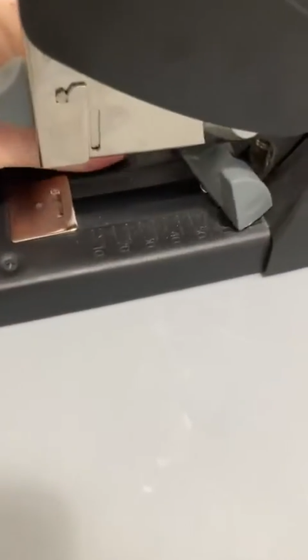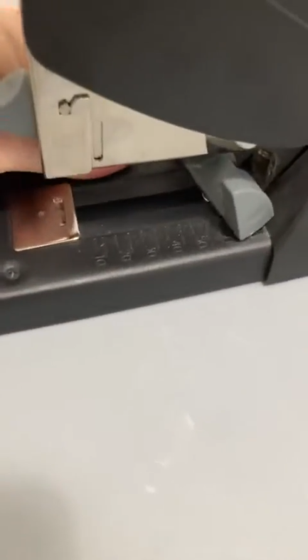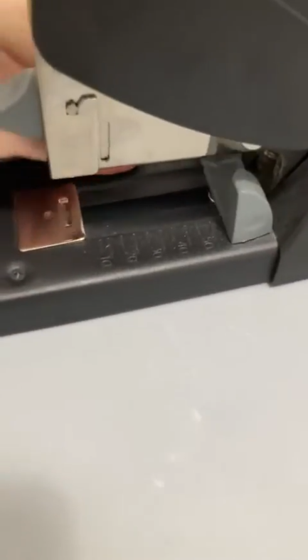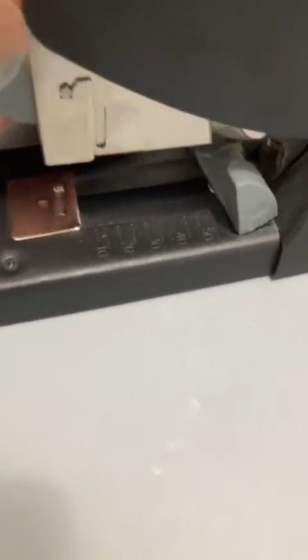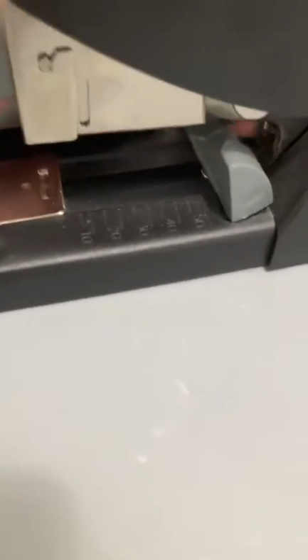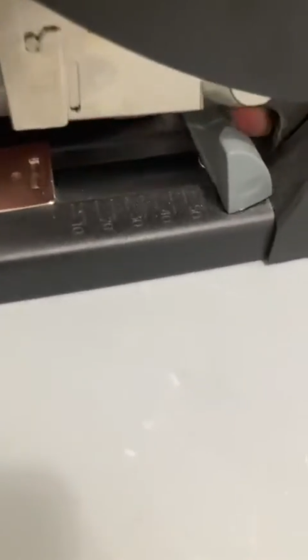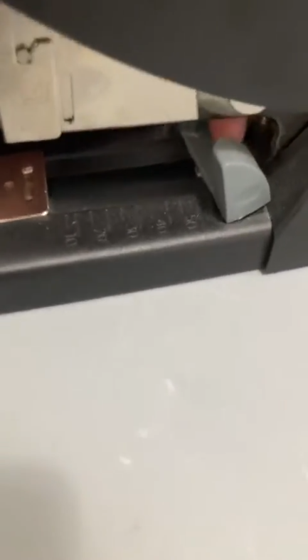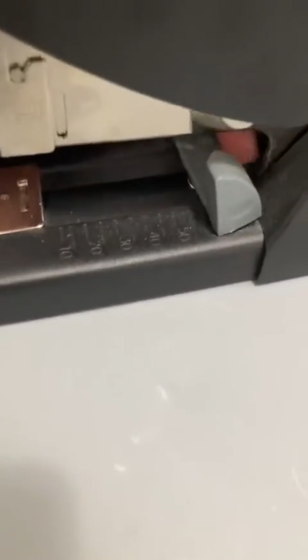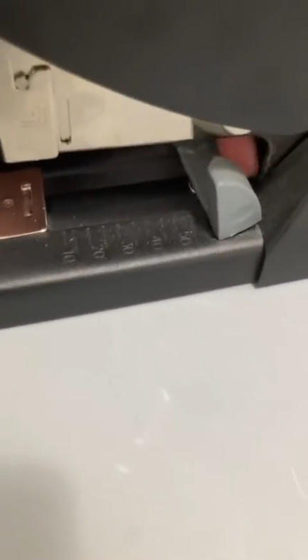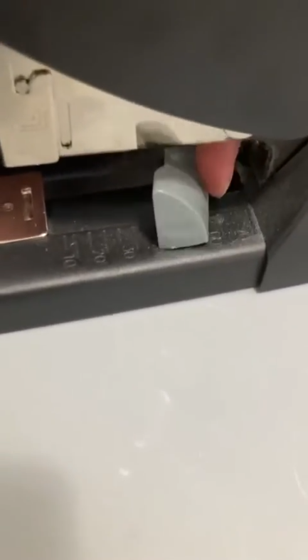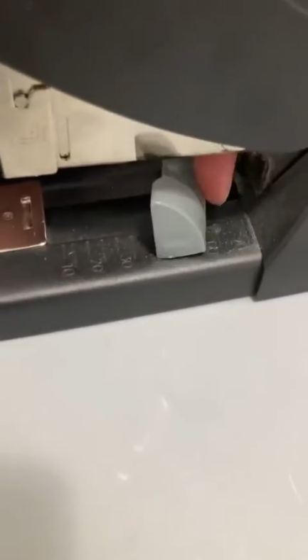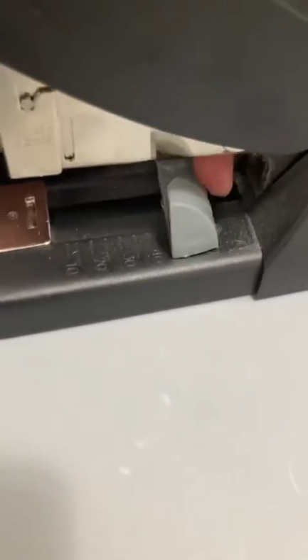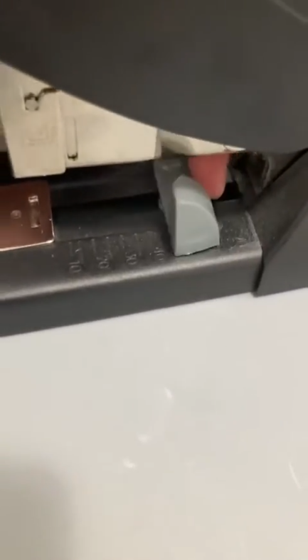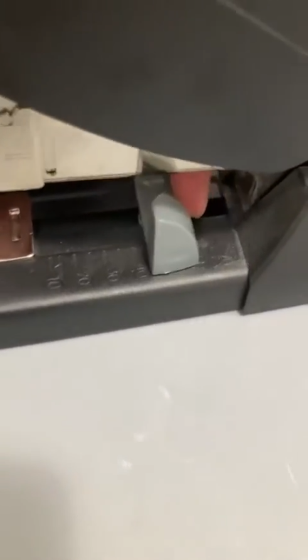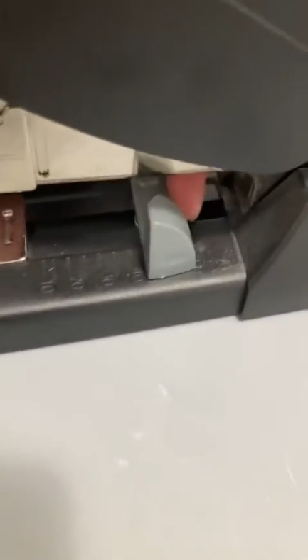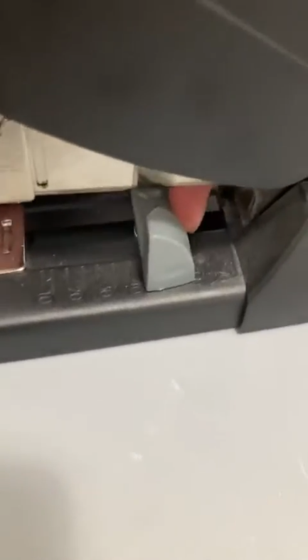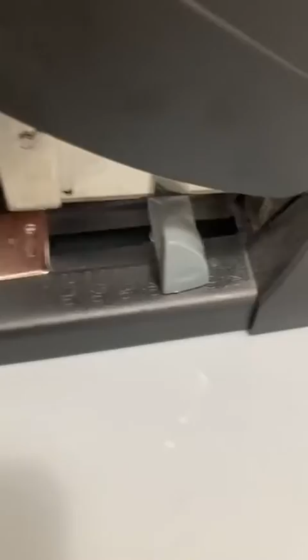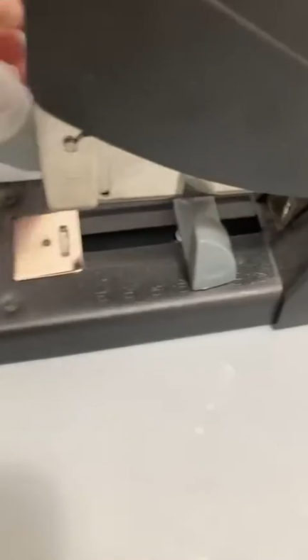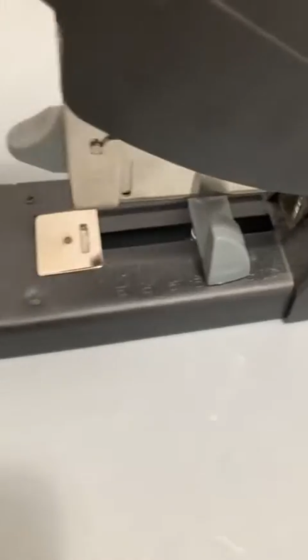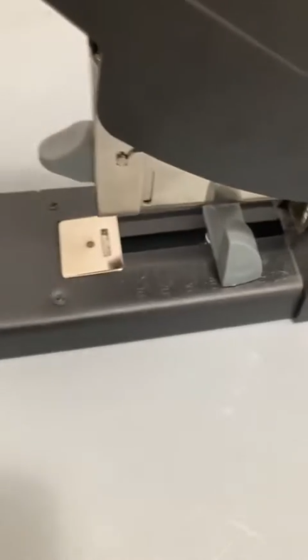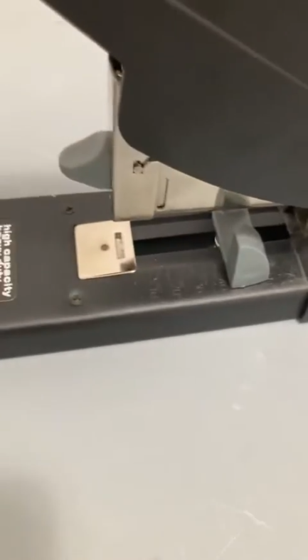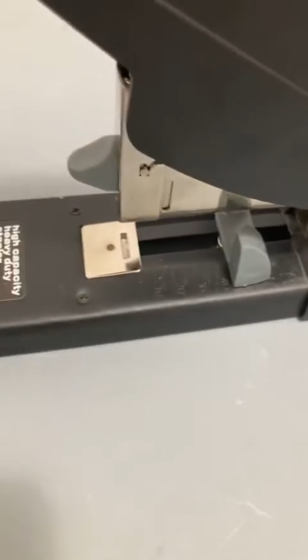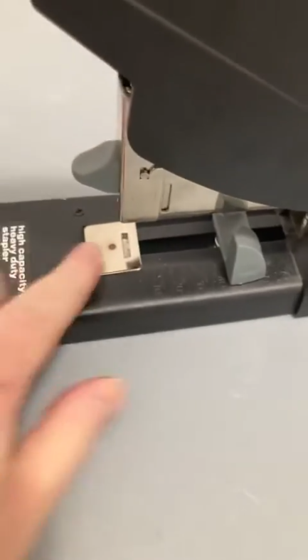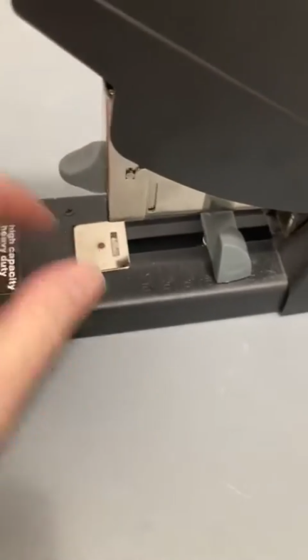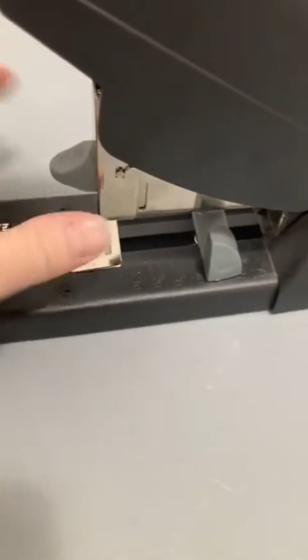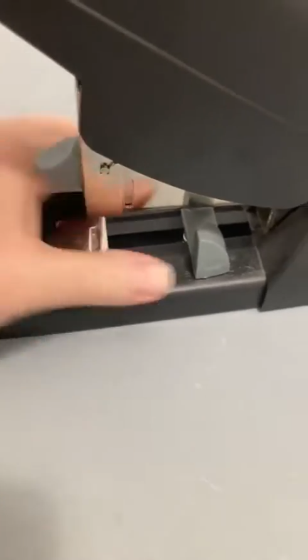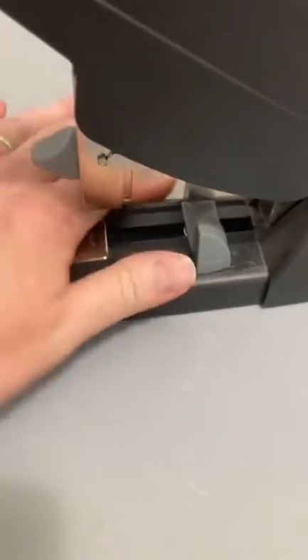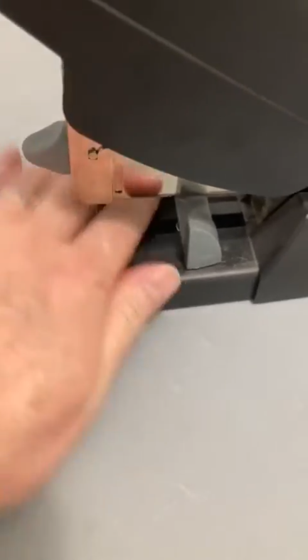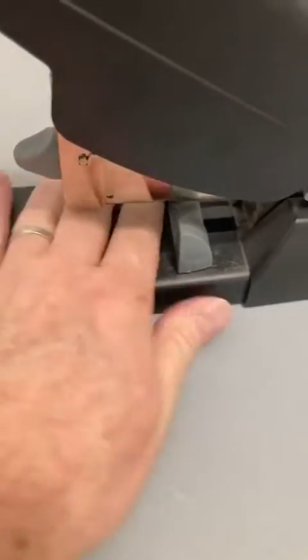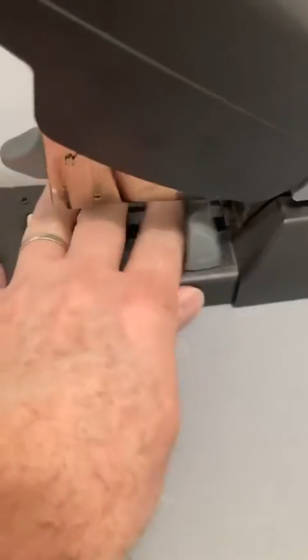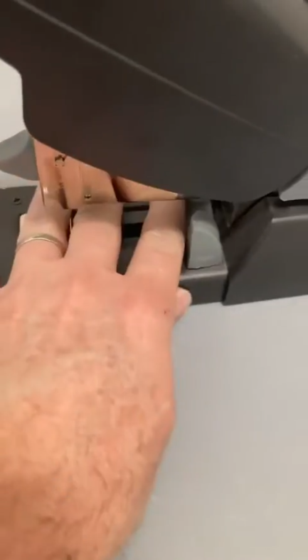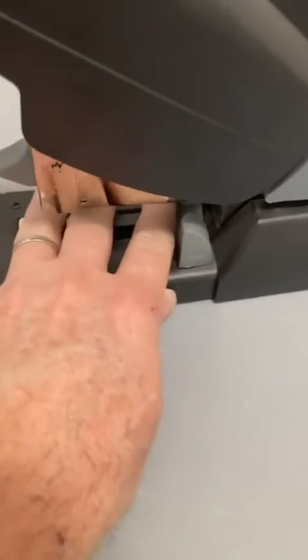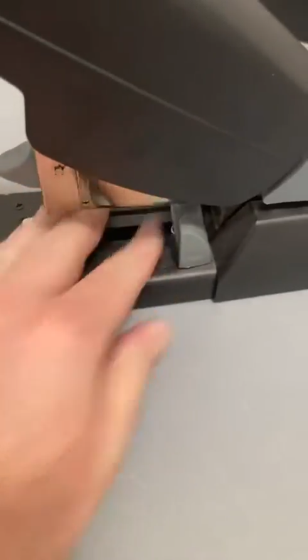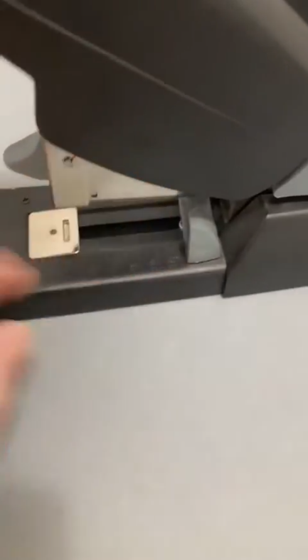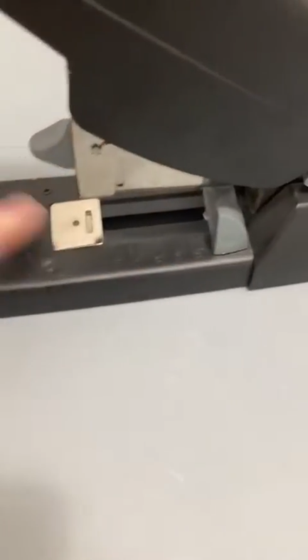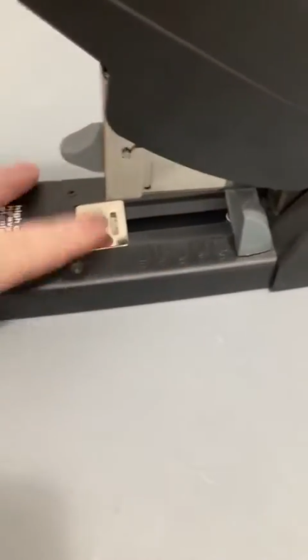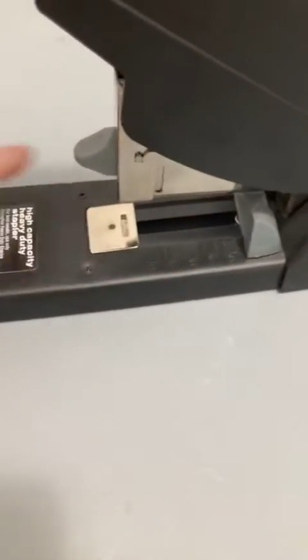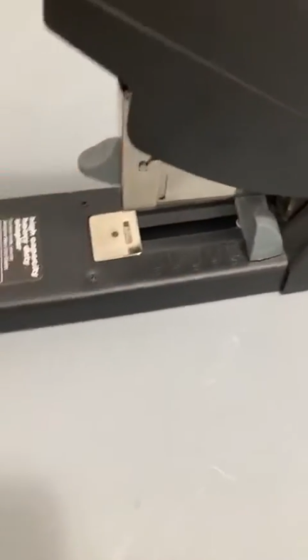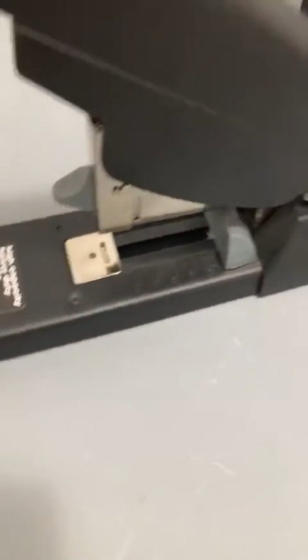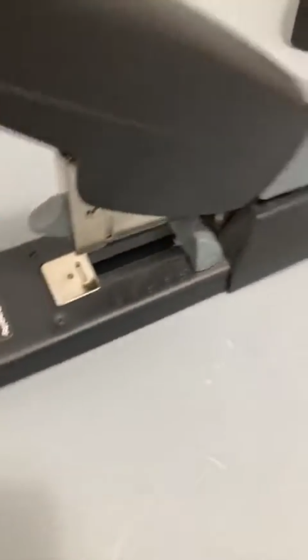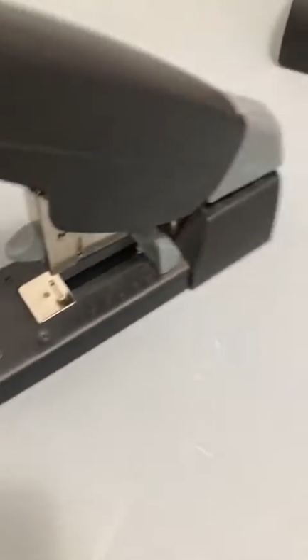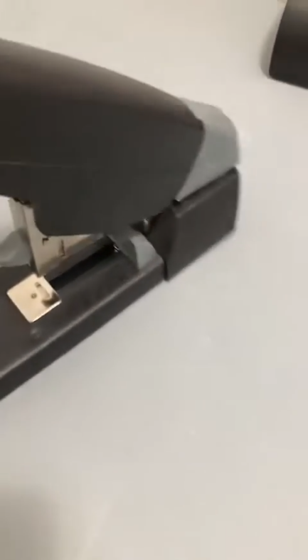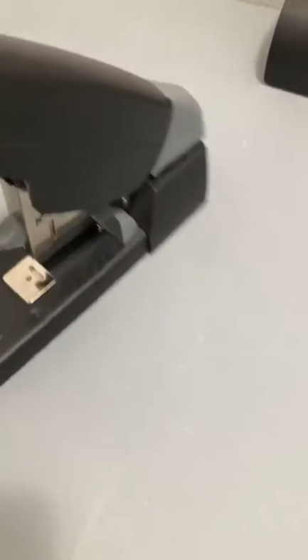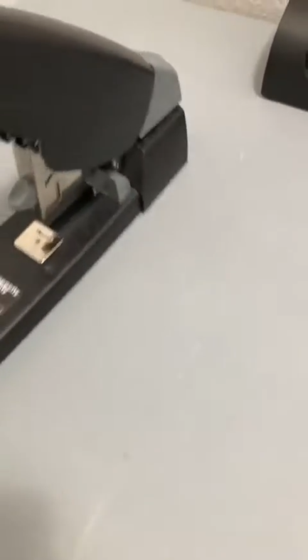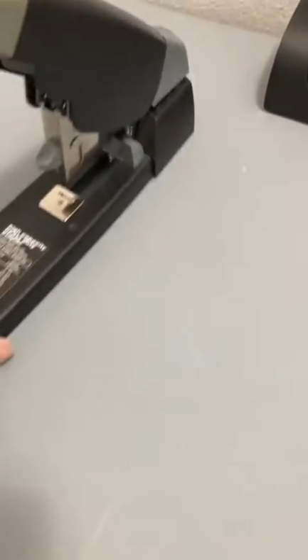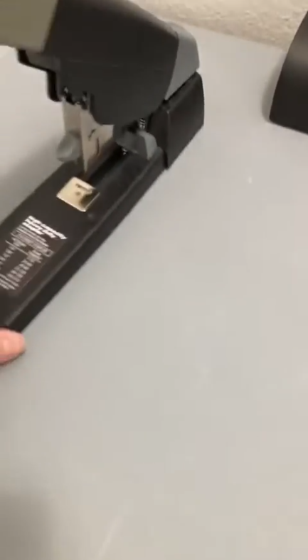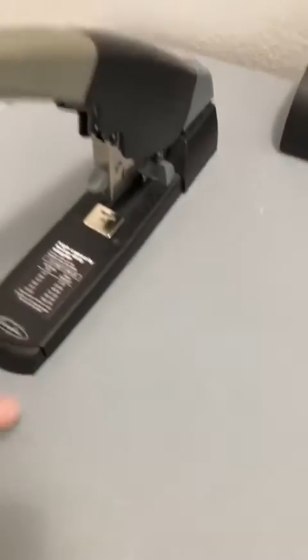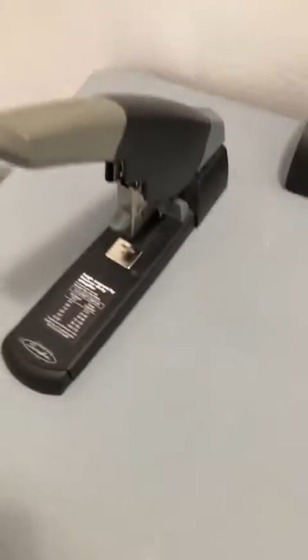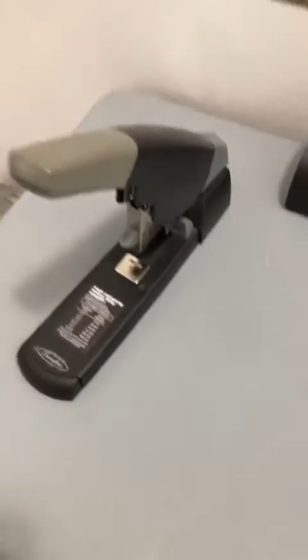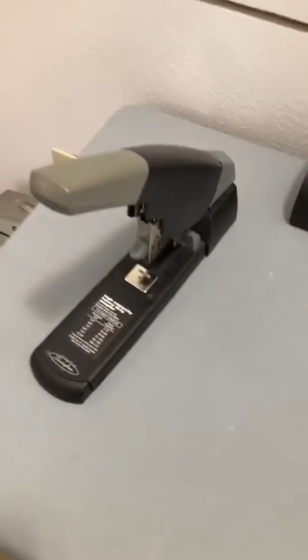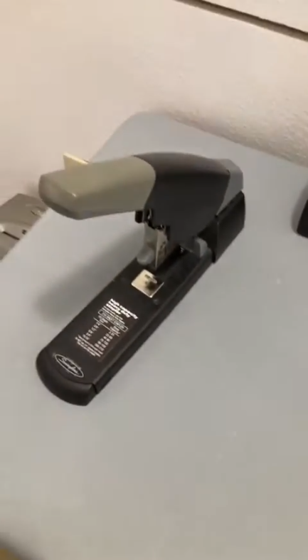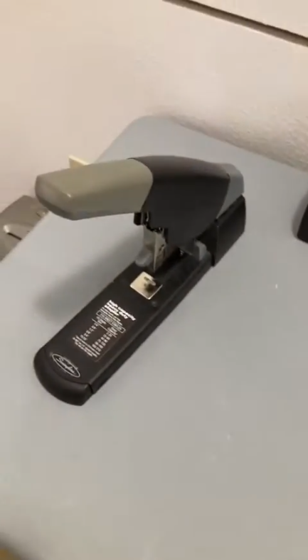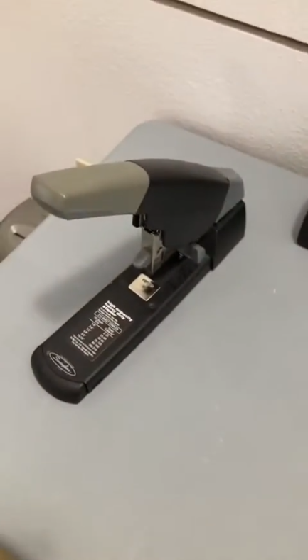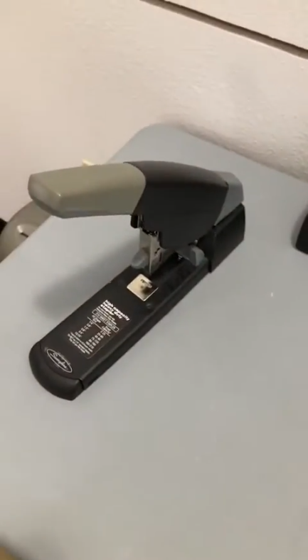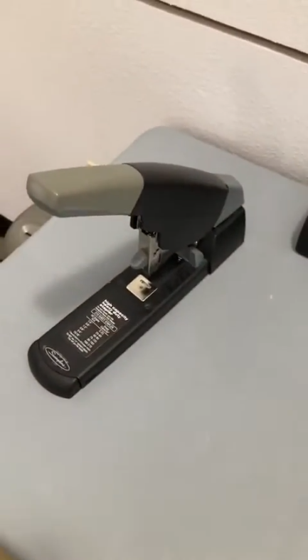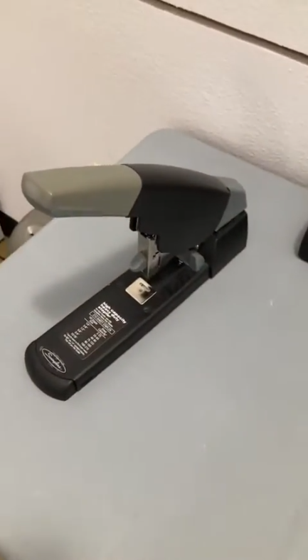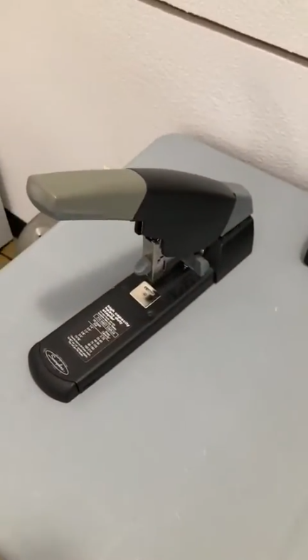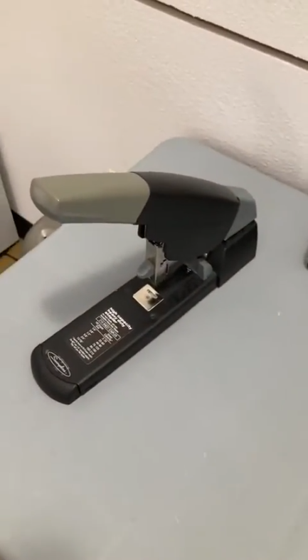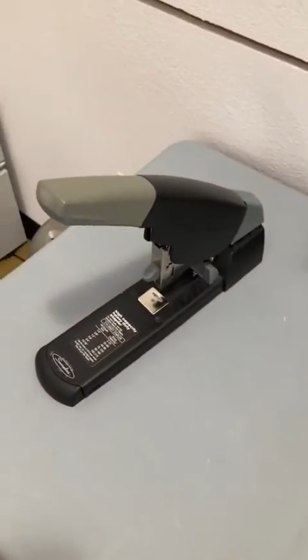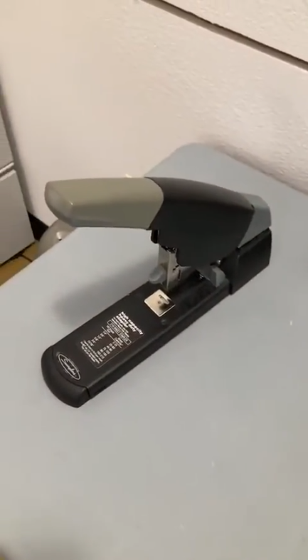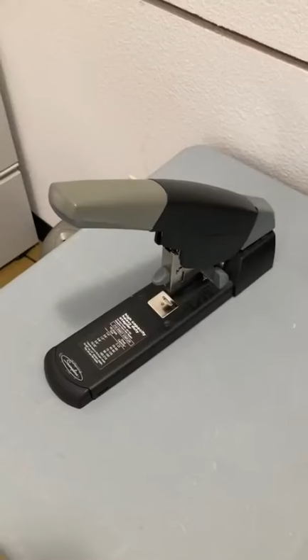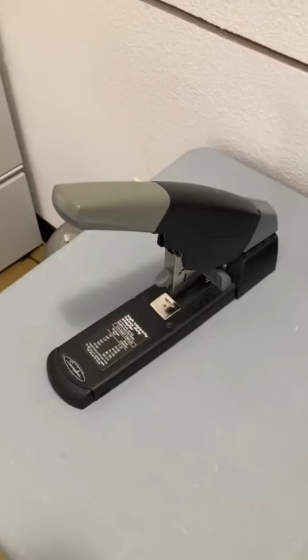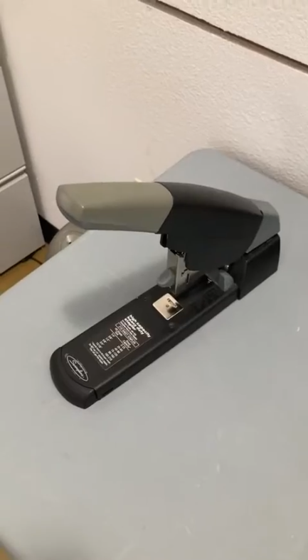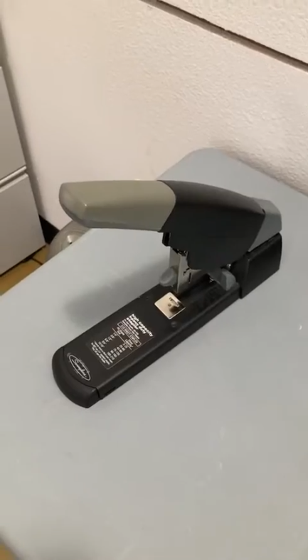The stapler is definitely commercial use, very effective. It has adjustments so you can set it for how far you want your paper to go — all the way to the top — or you can just eyeball it.